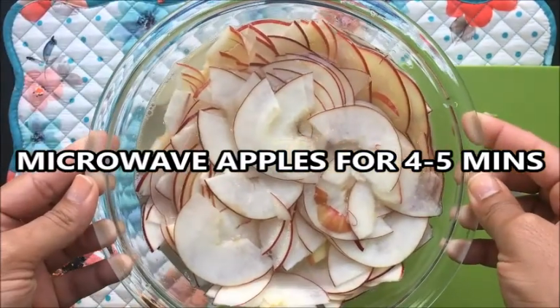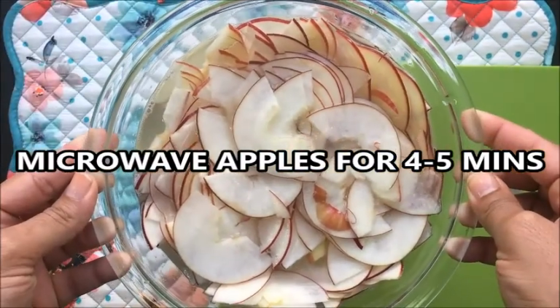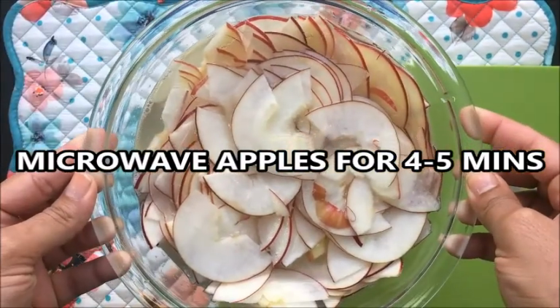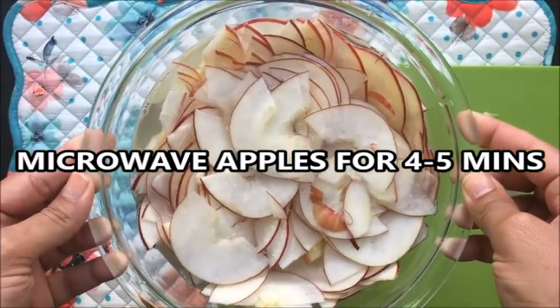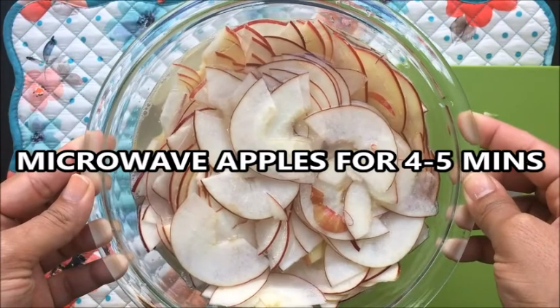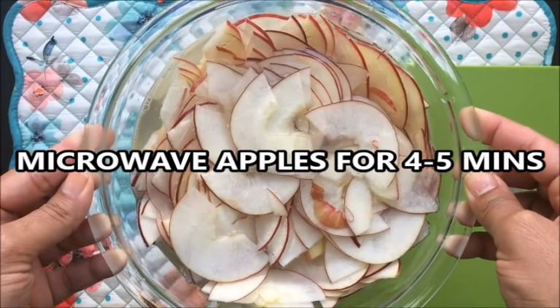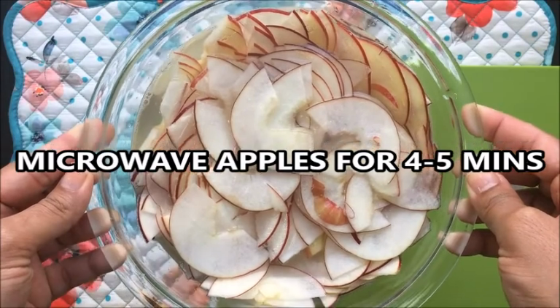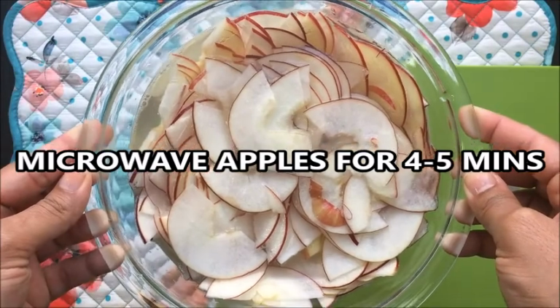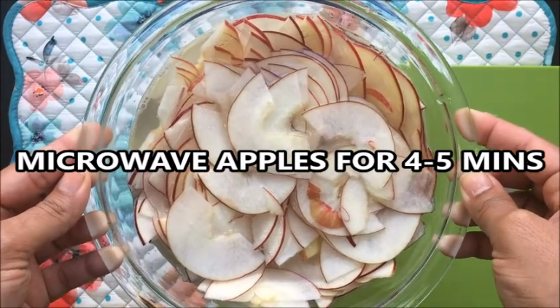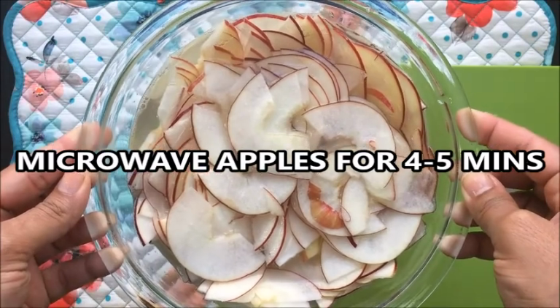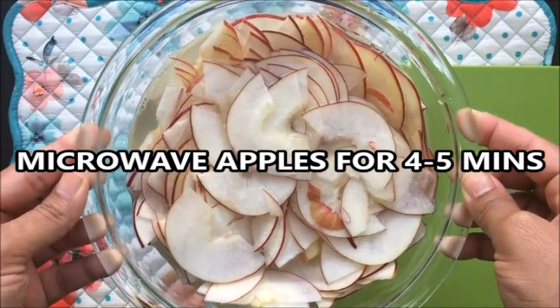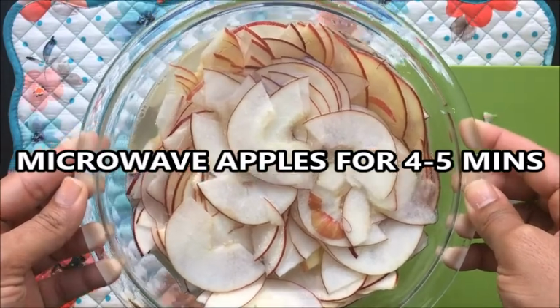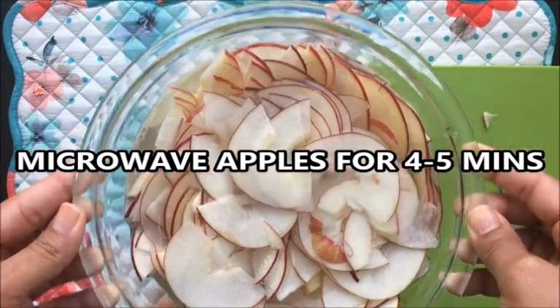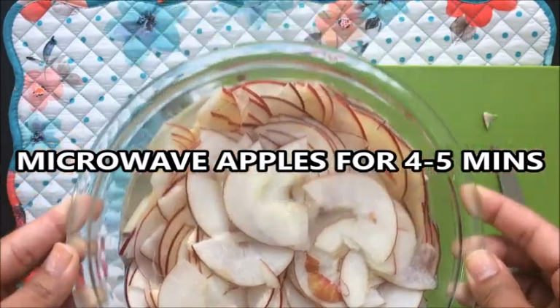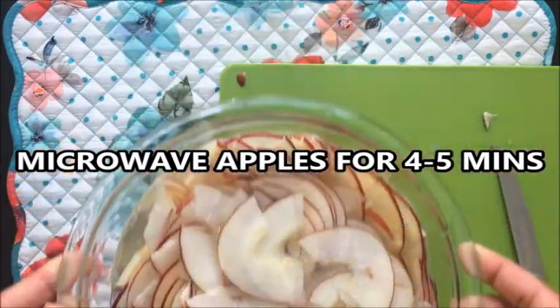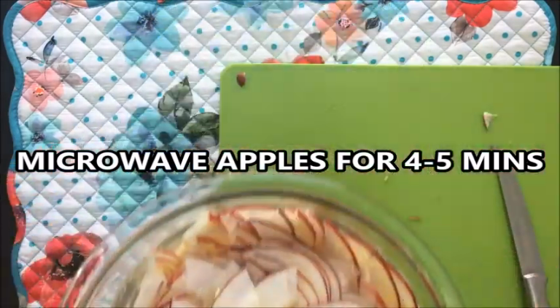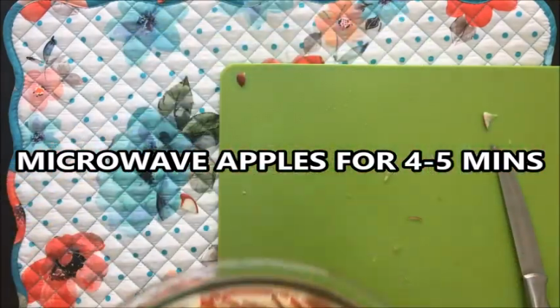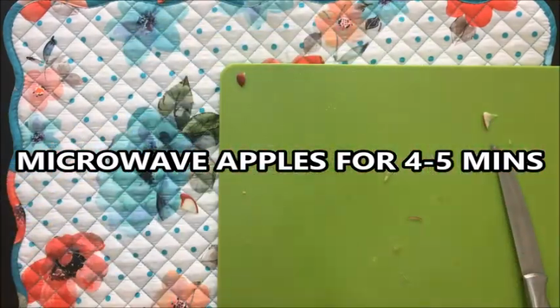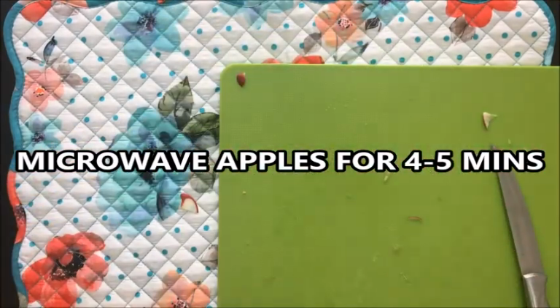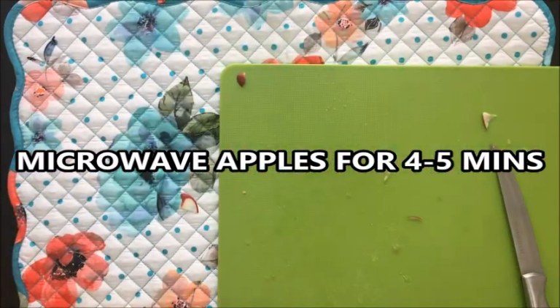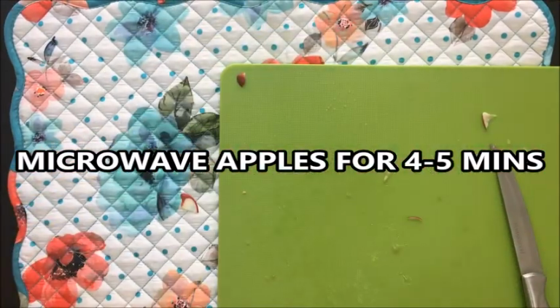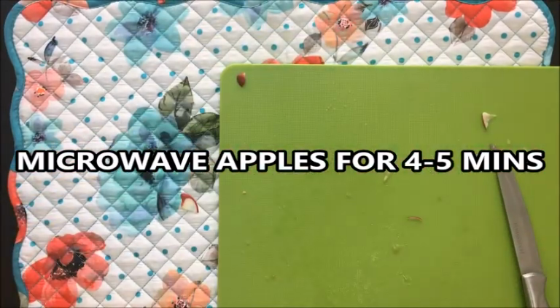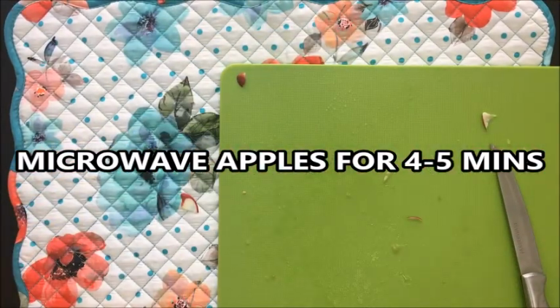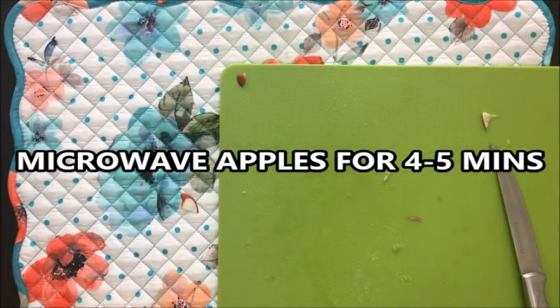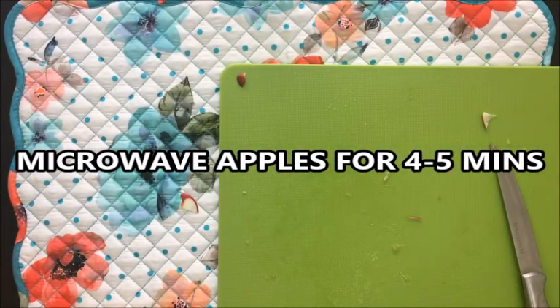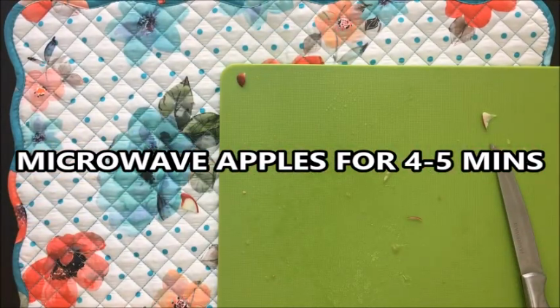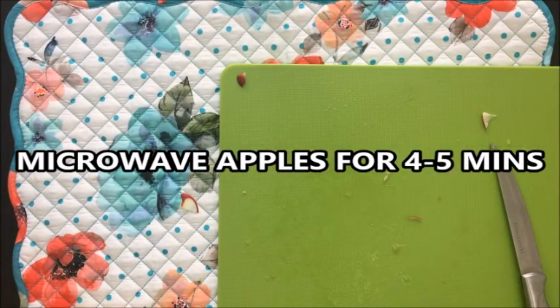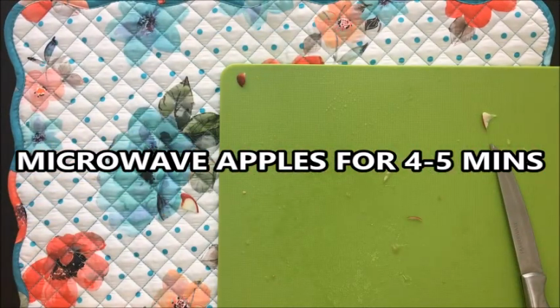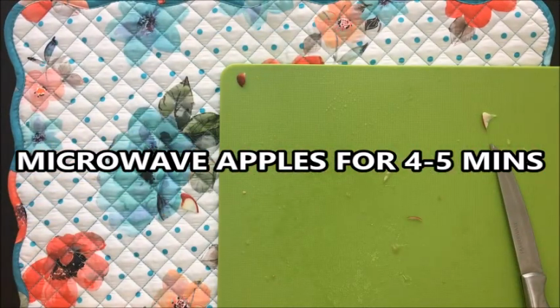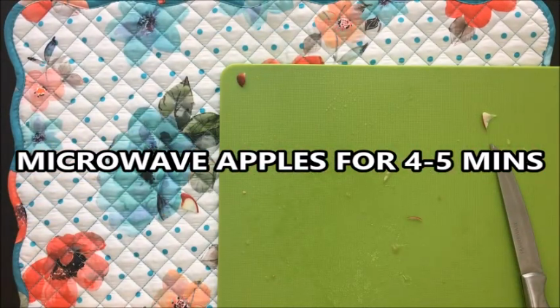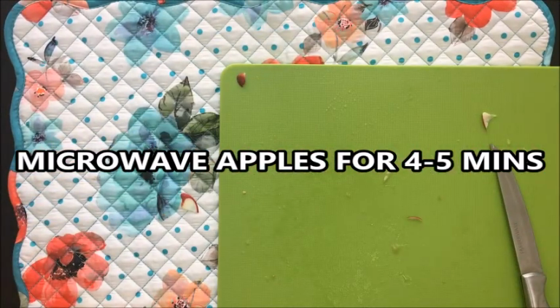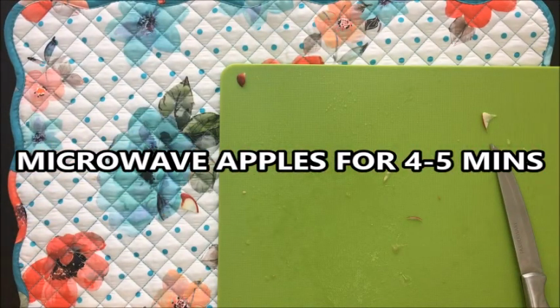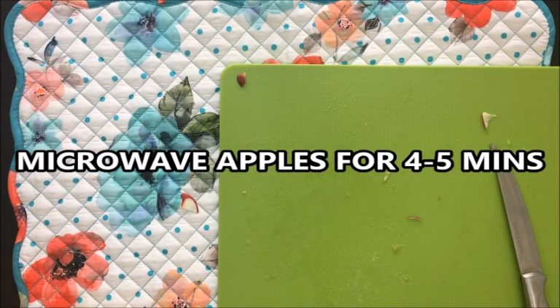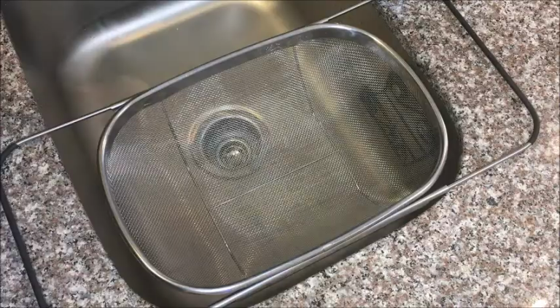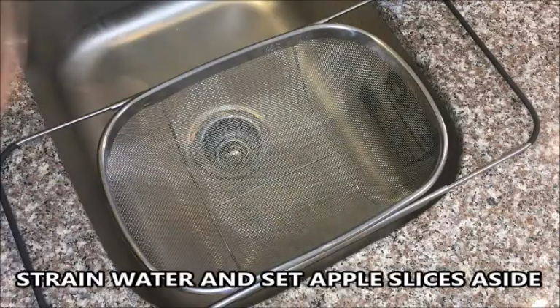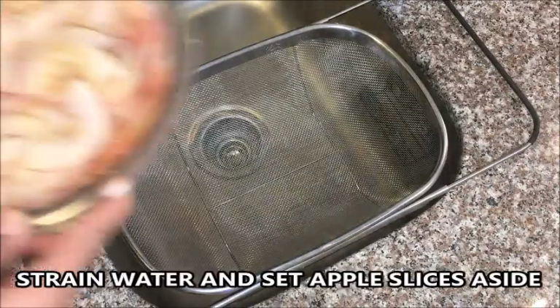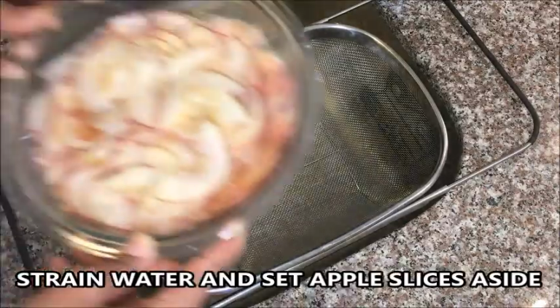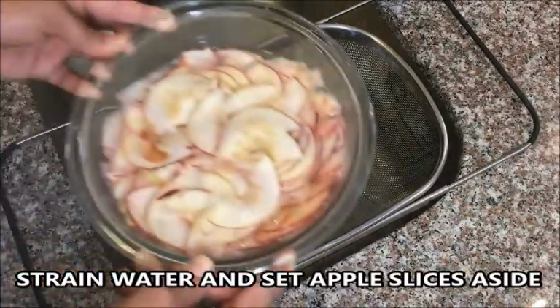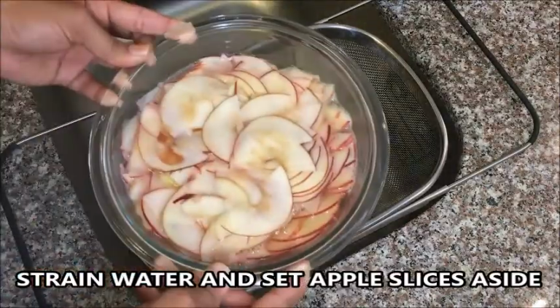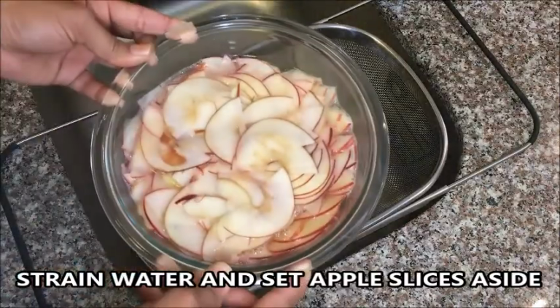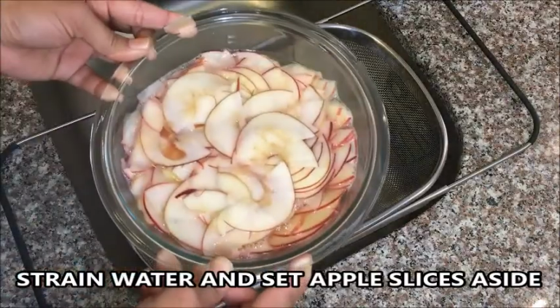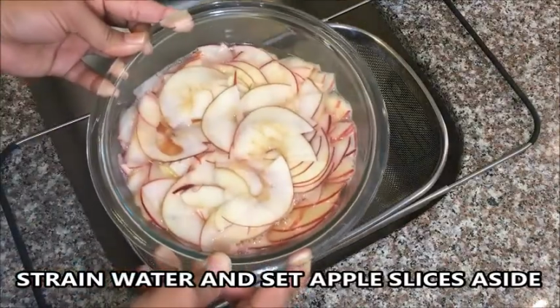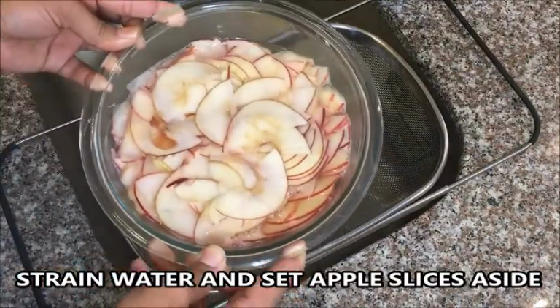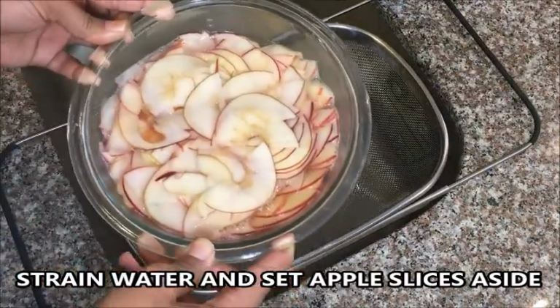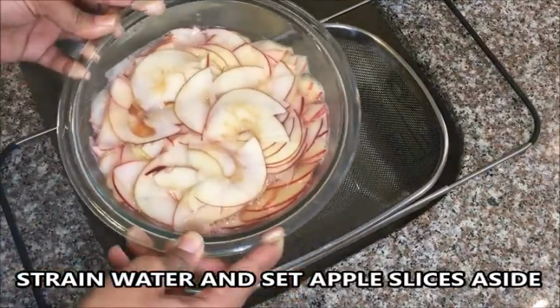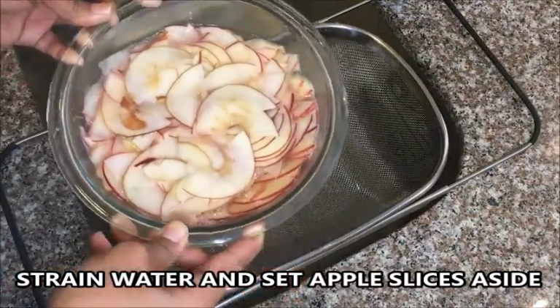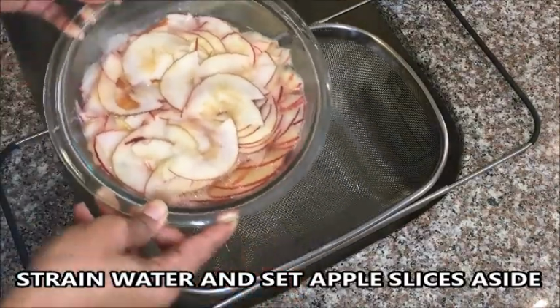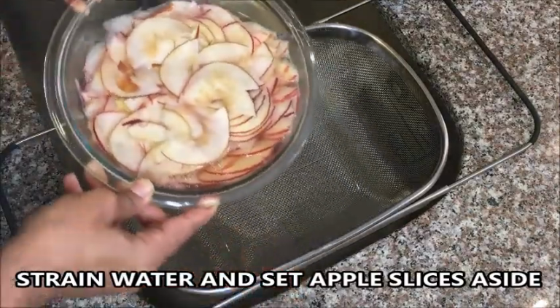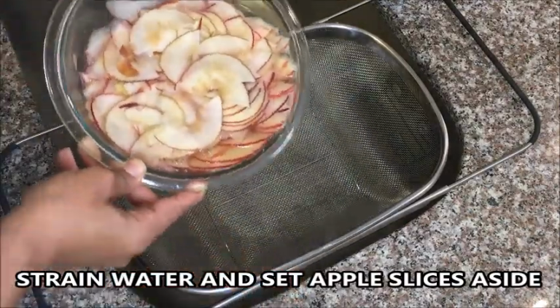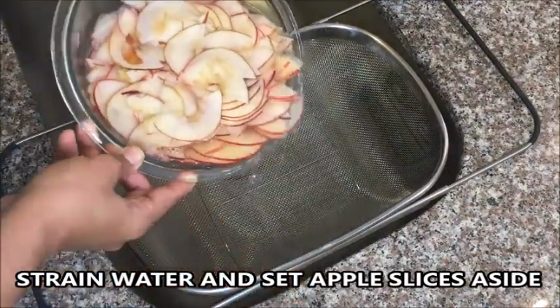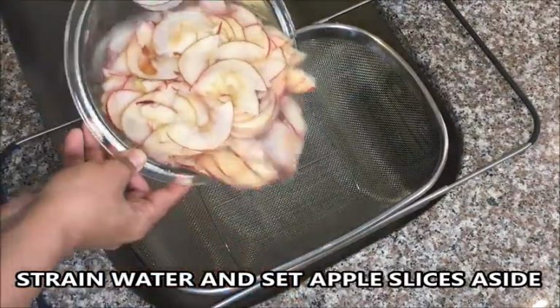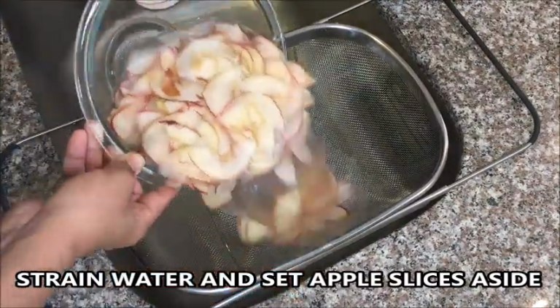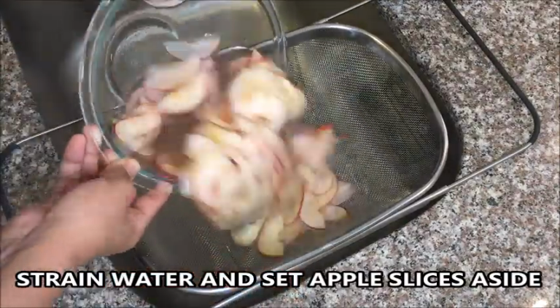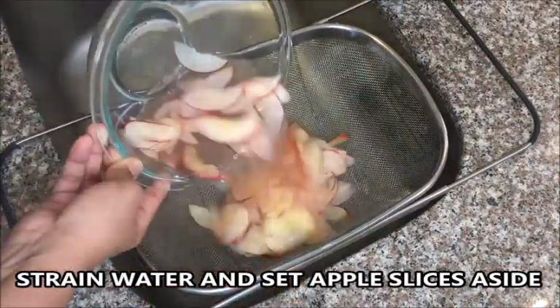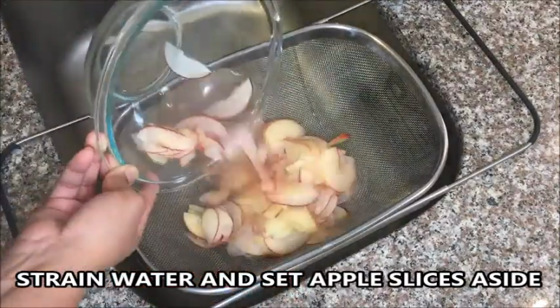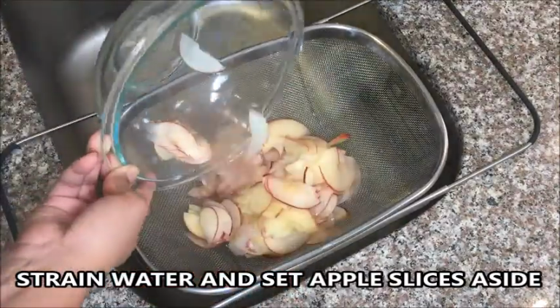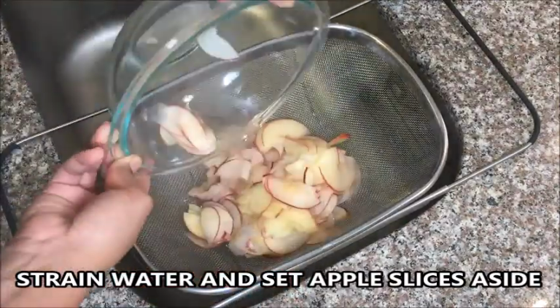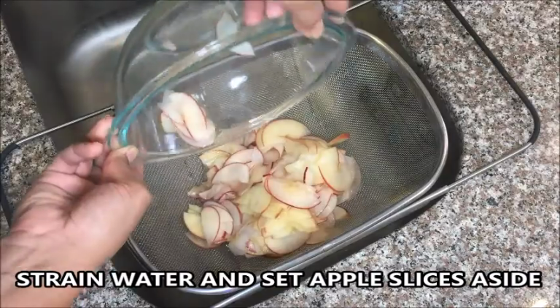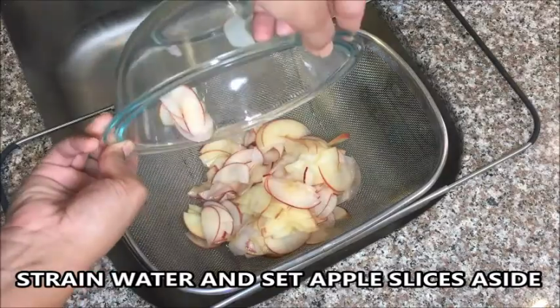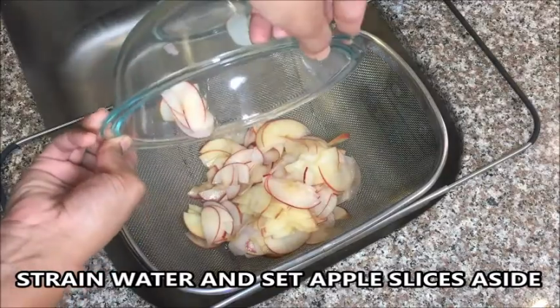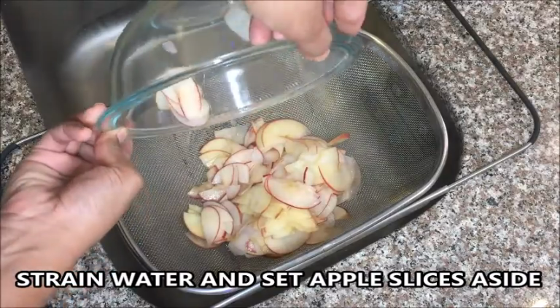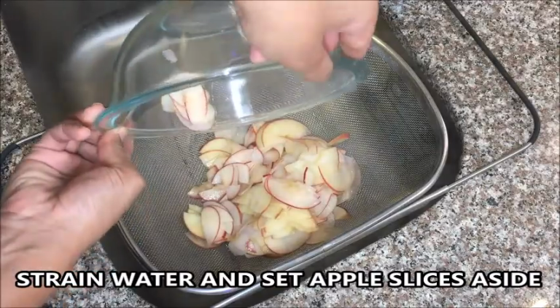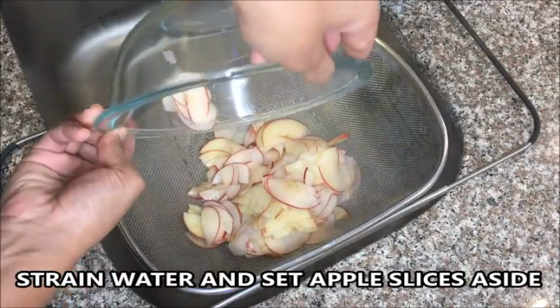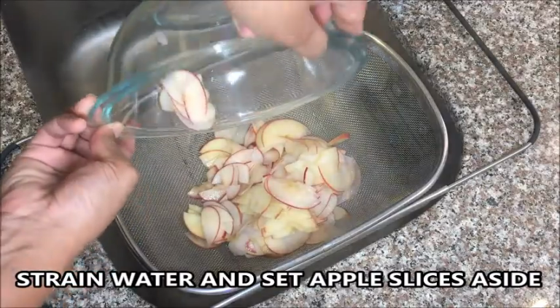Microwave the apples for 4 to 5 minutes. We do this because we want the apples to bend easily when we roll them. After microwaving, strain the water.